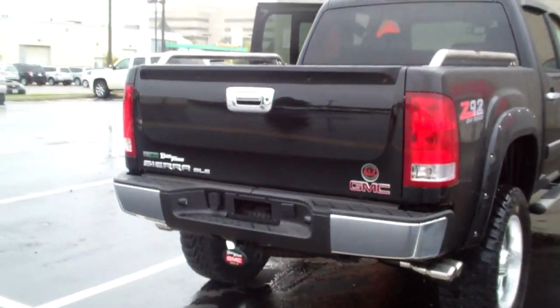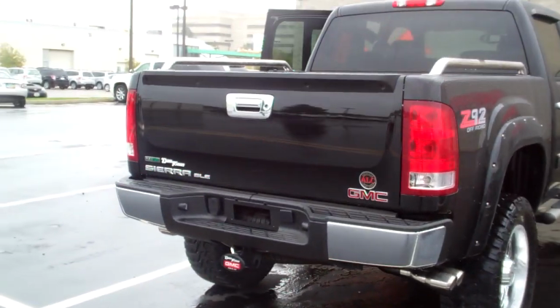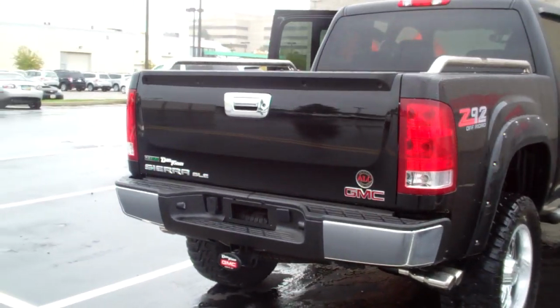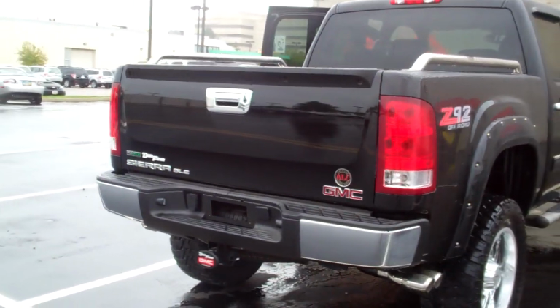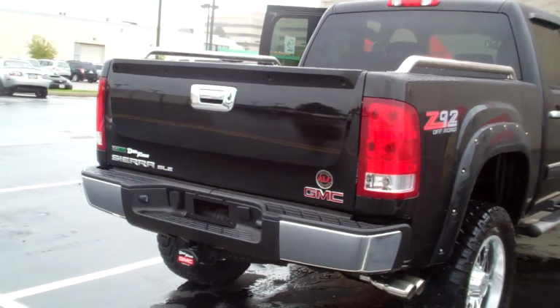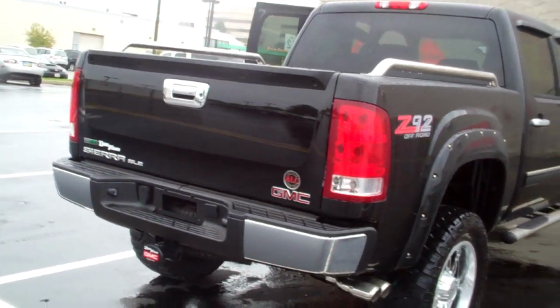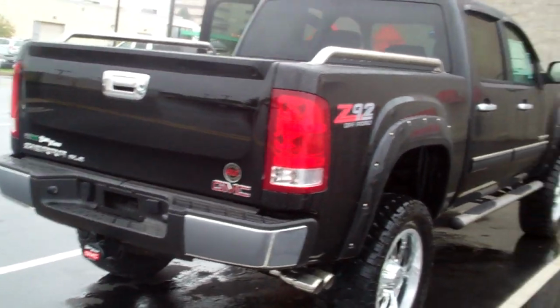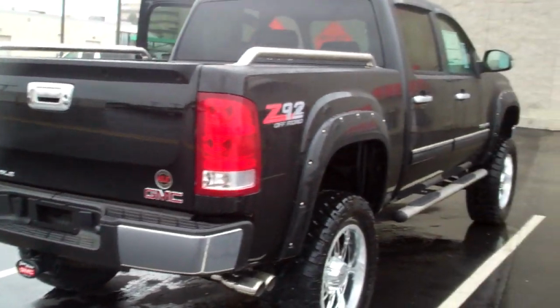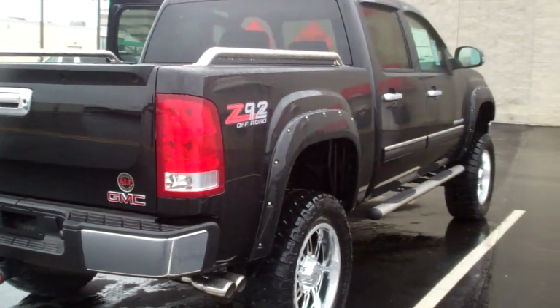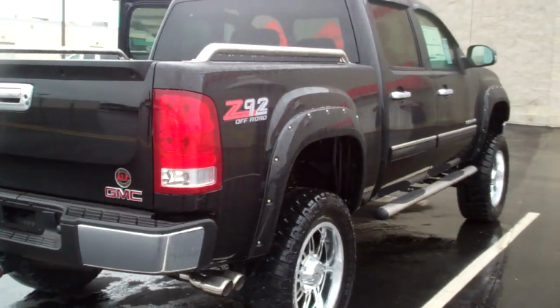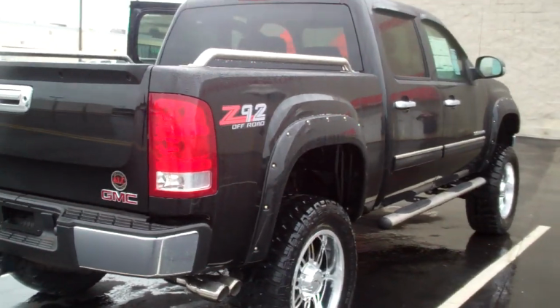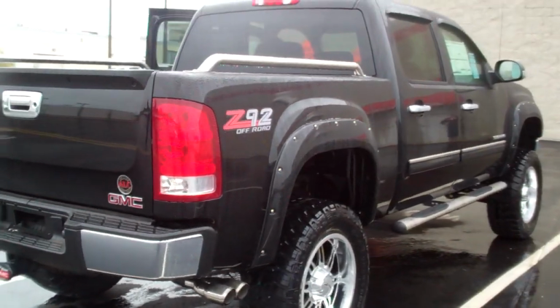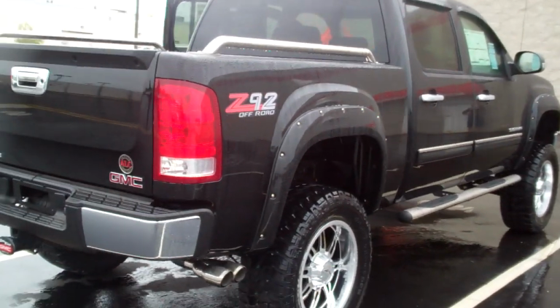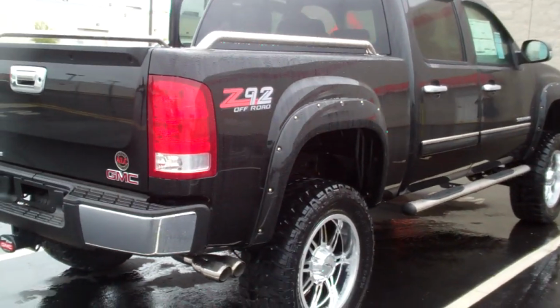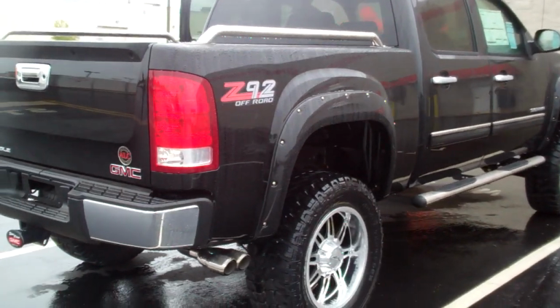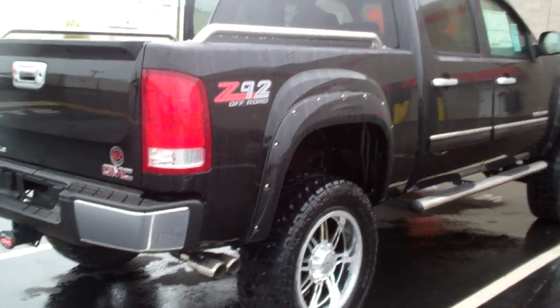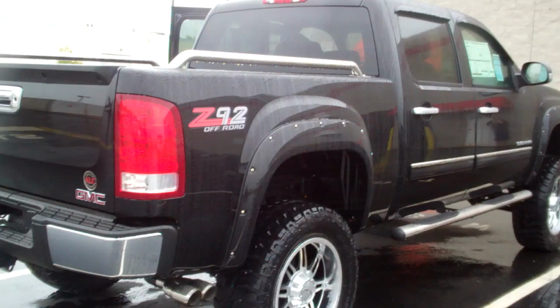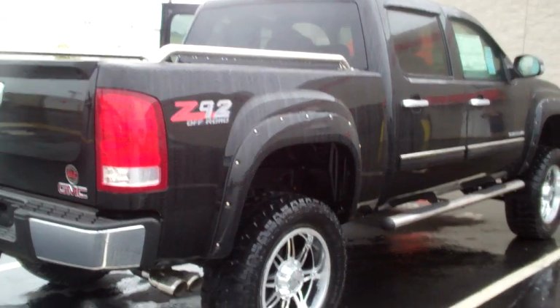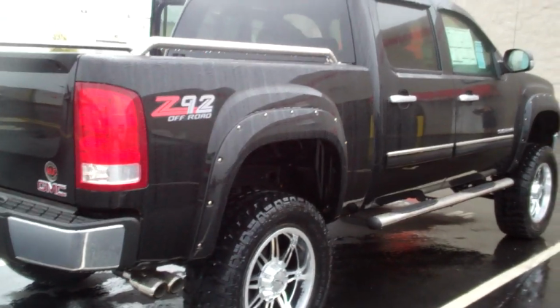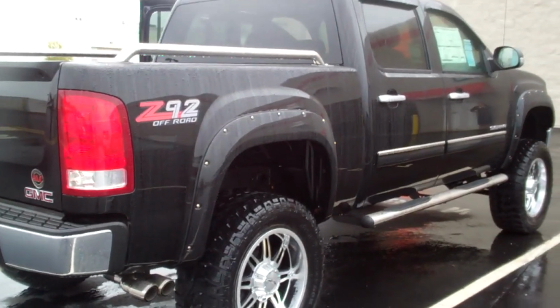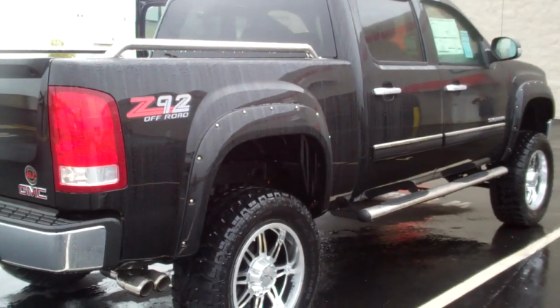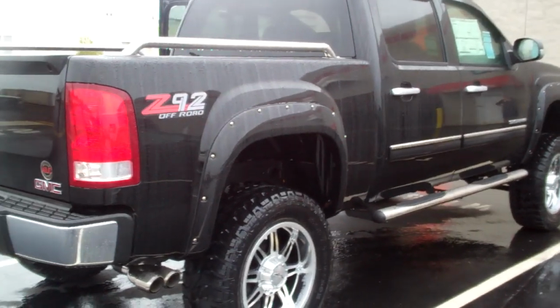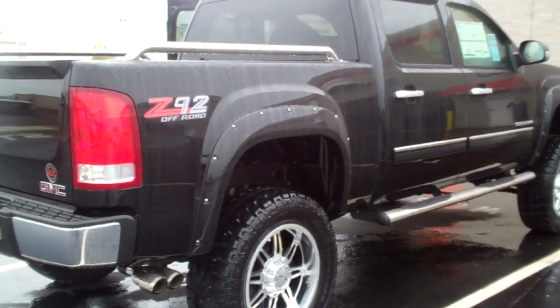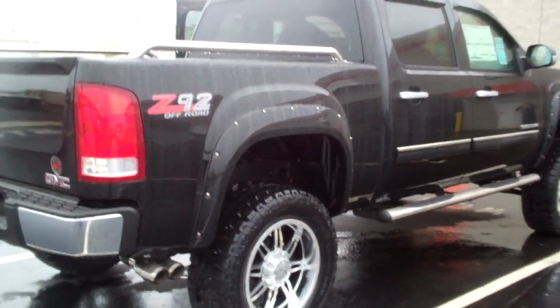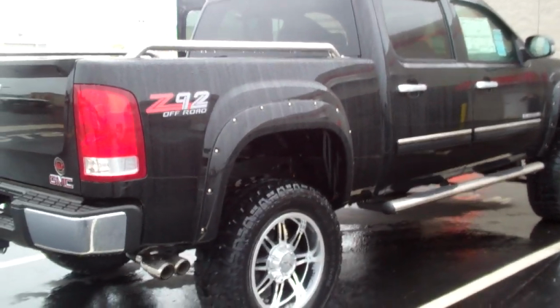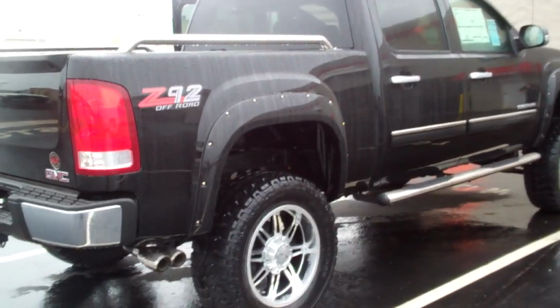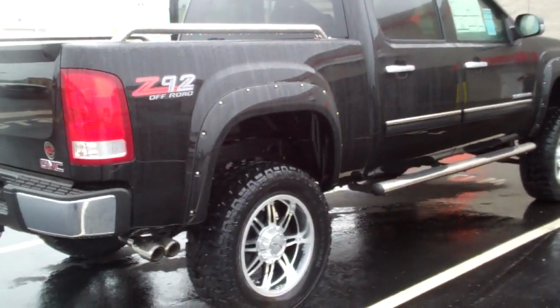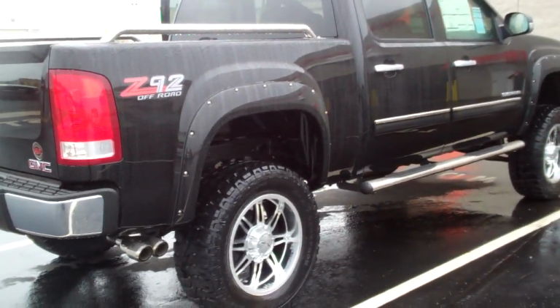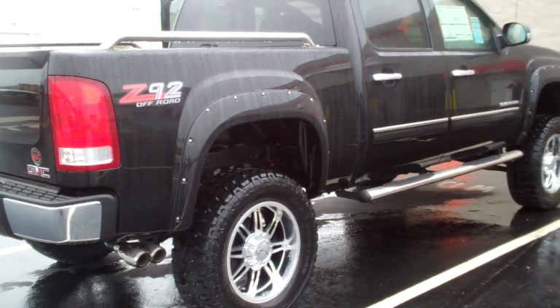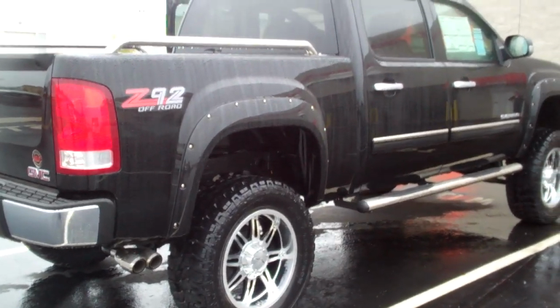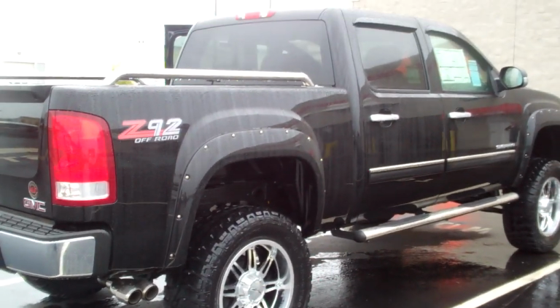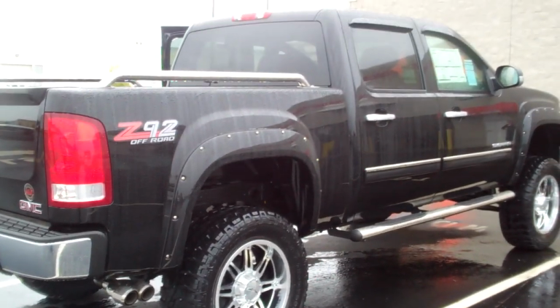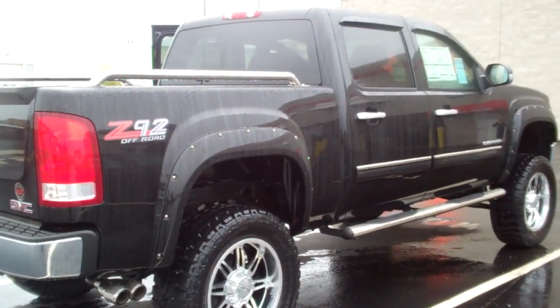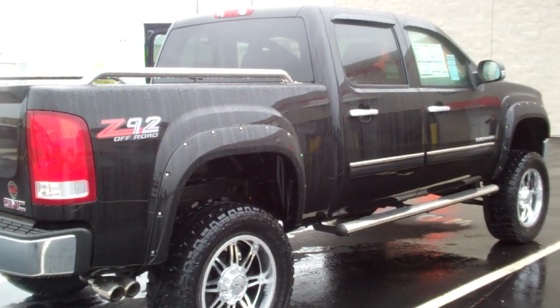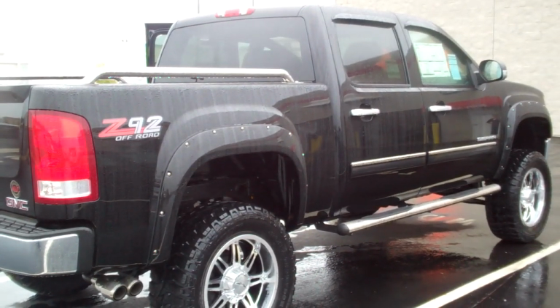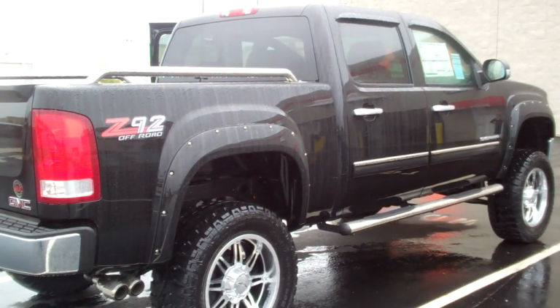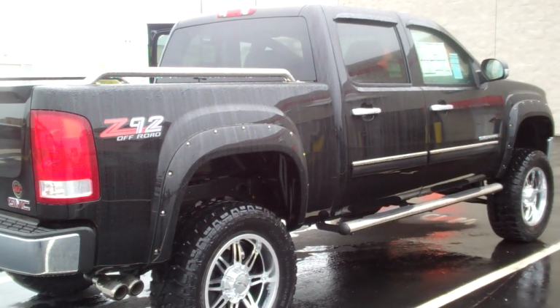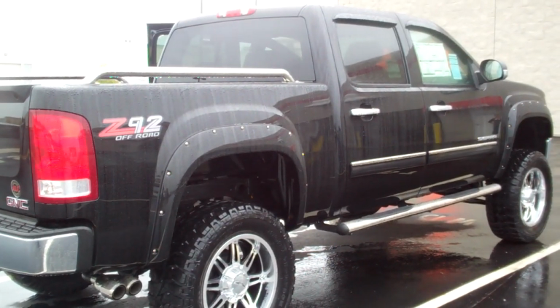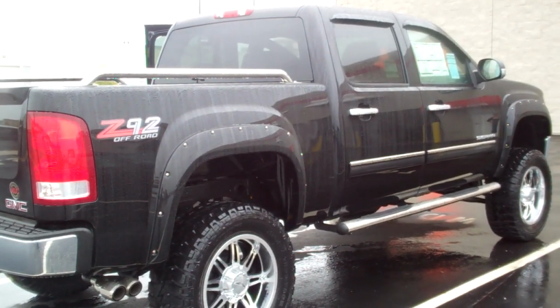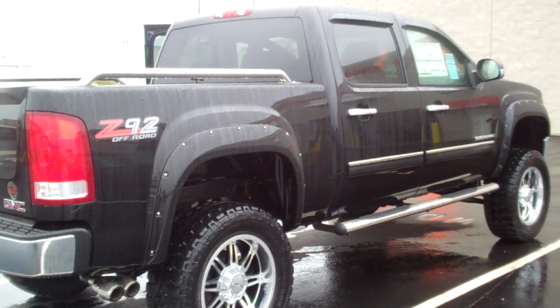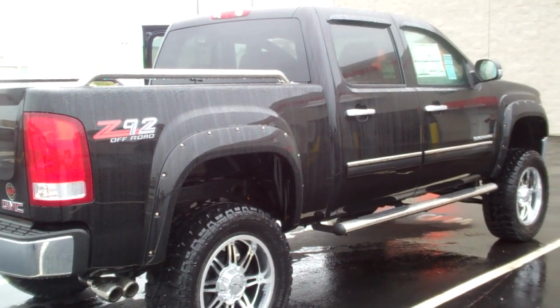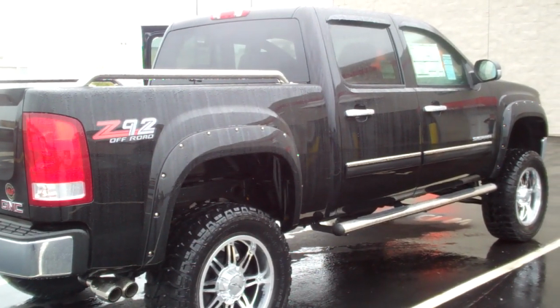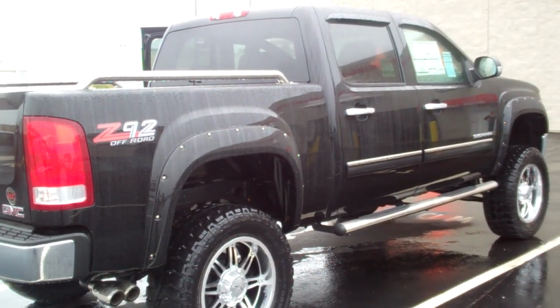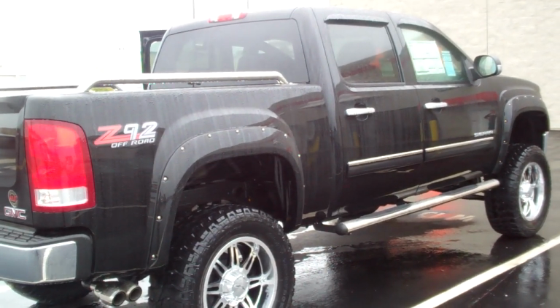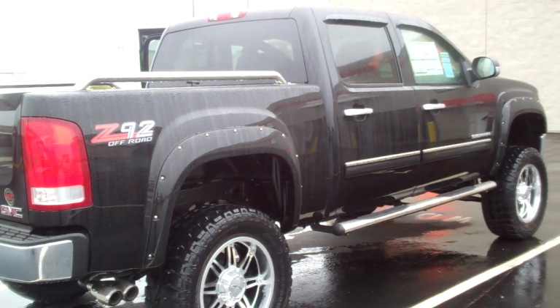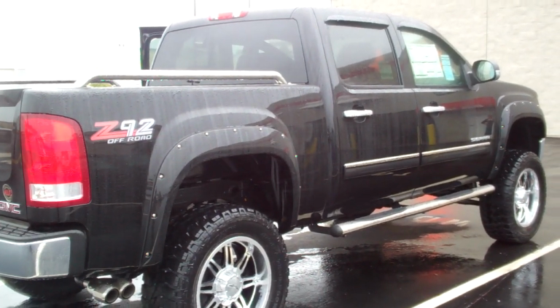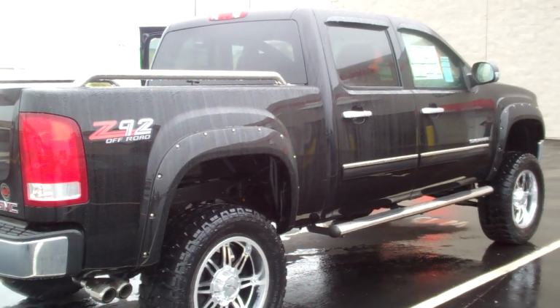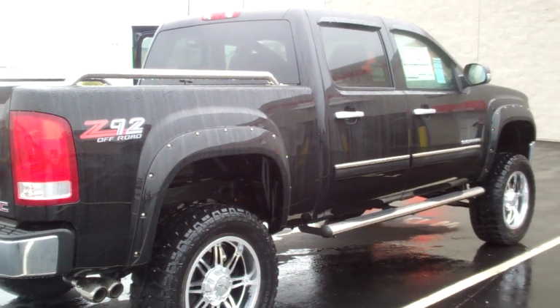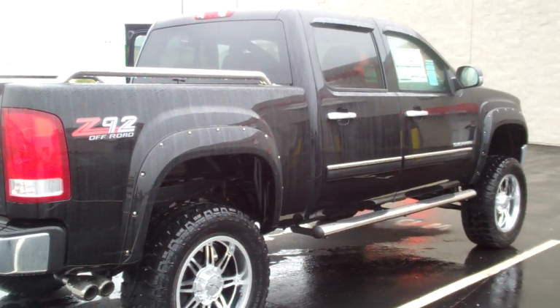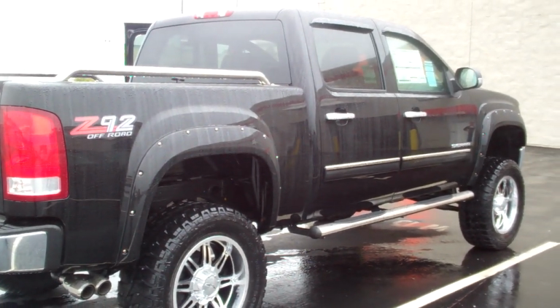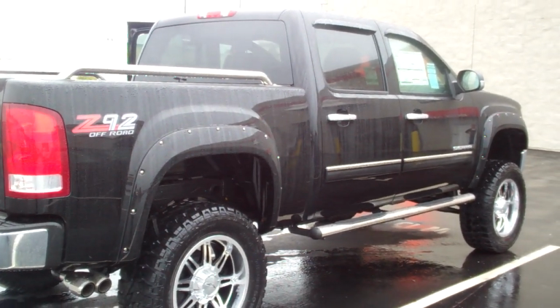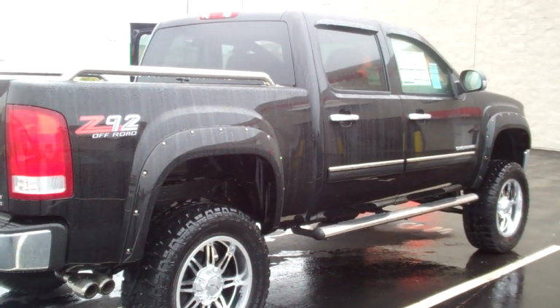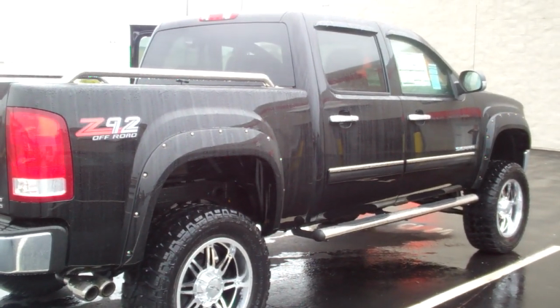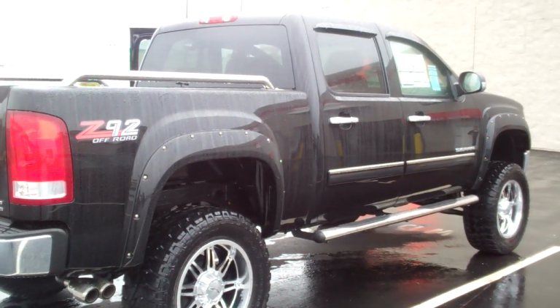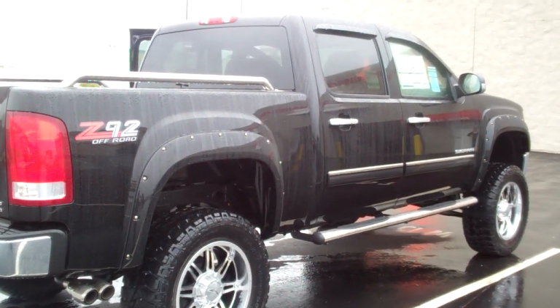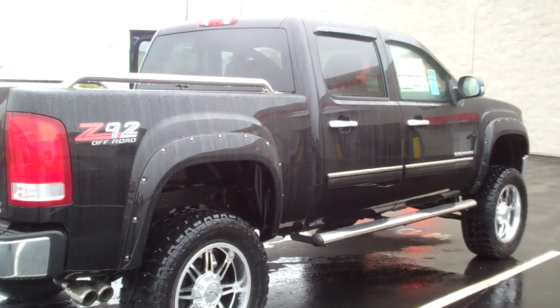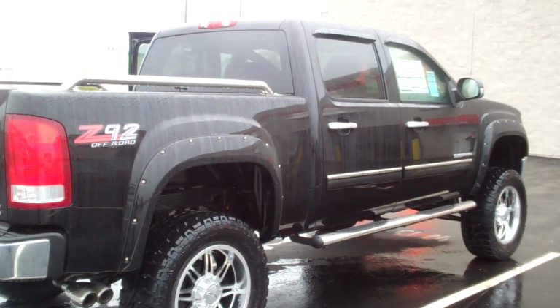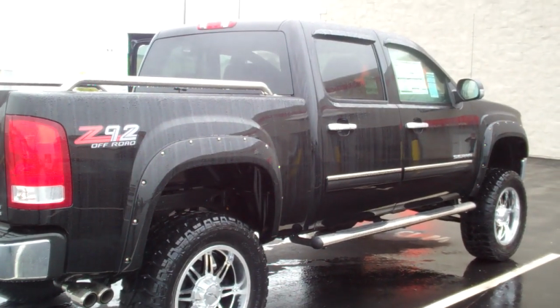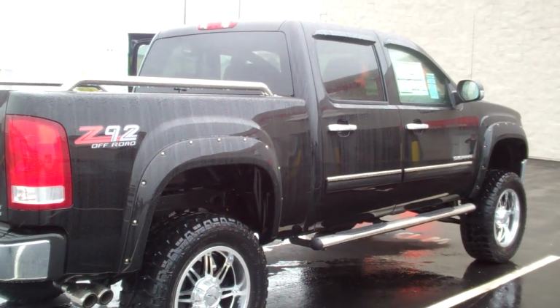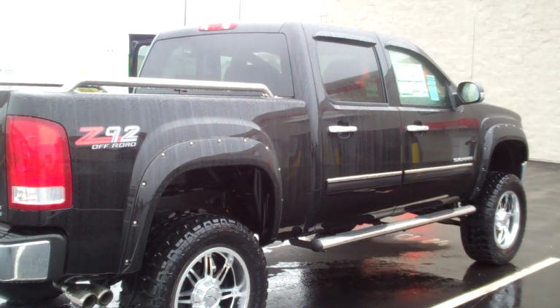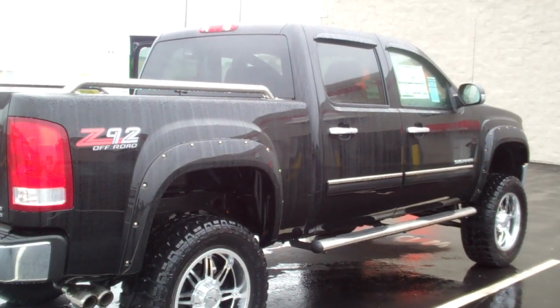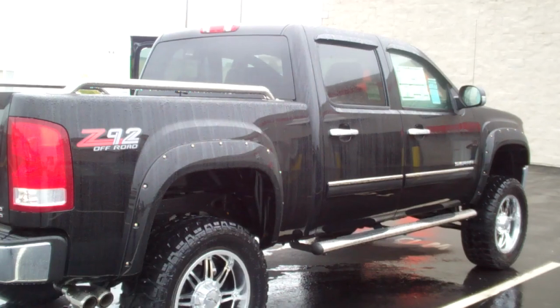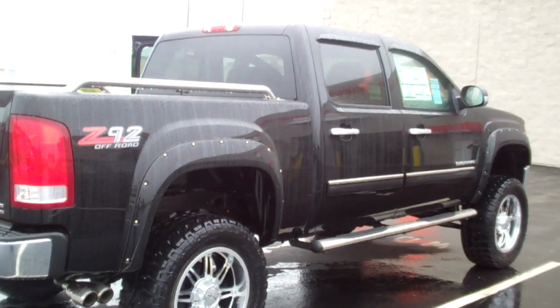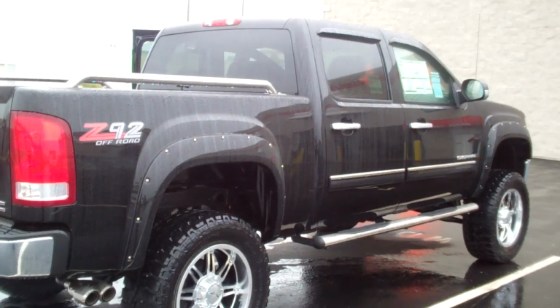This is what we call our ALC package — it has the chrome, the lift, the inside, and all the great features. Let me know, Lauren.